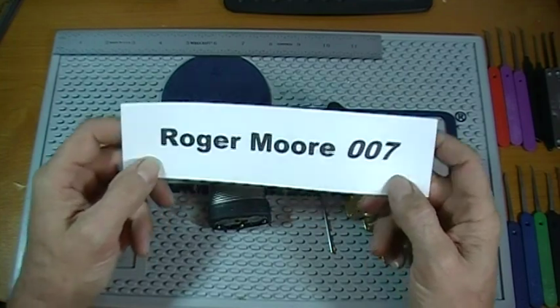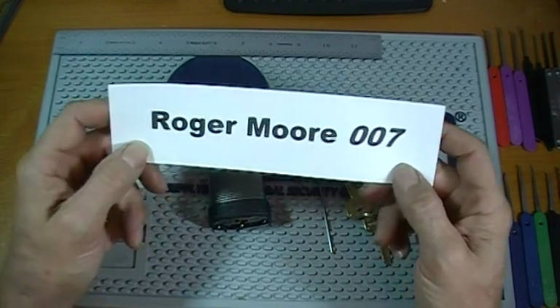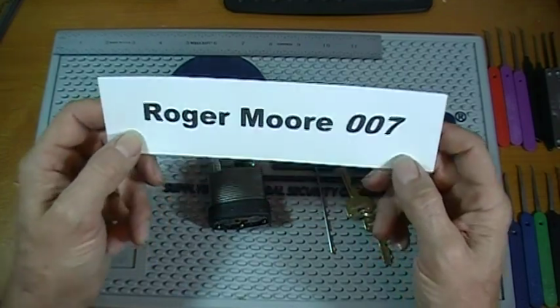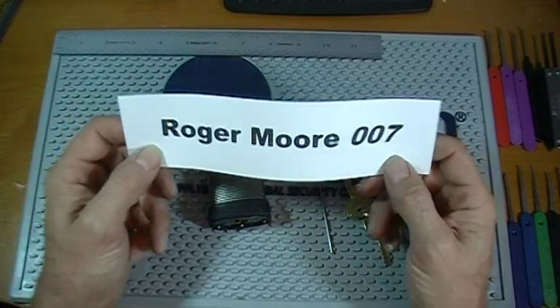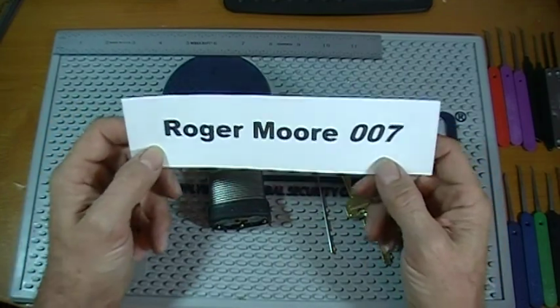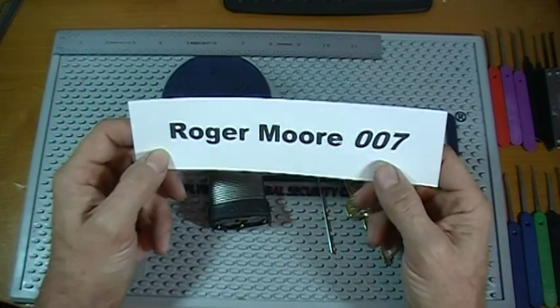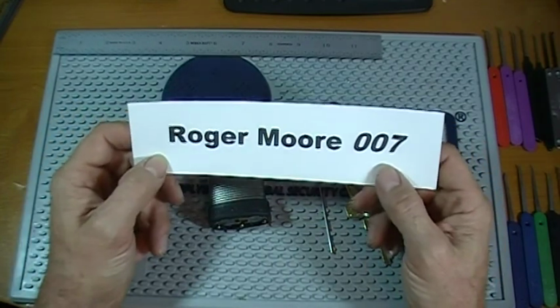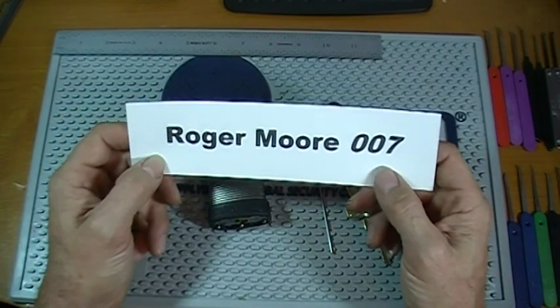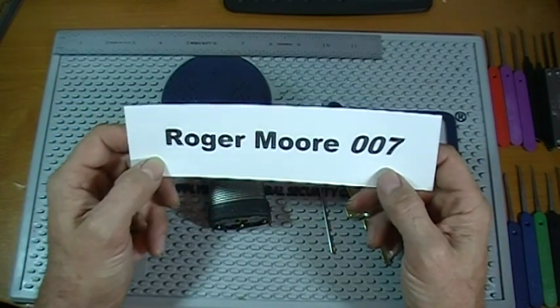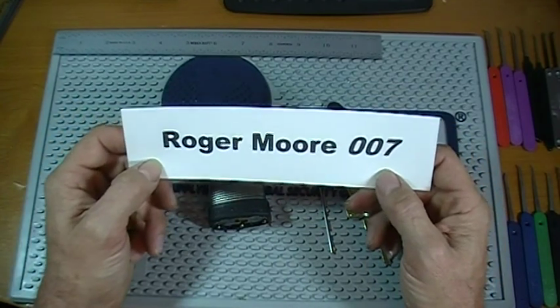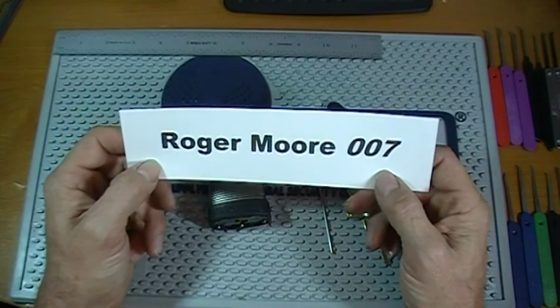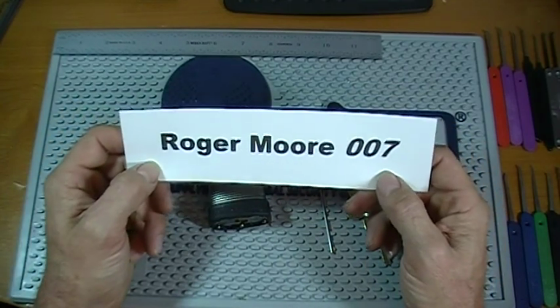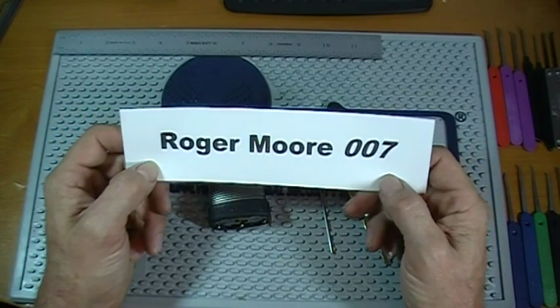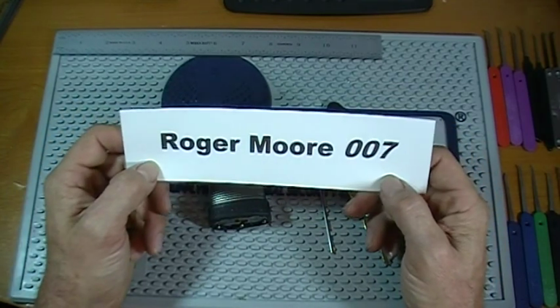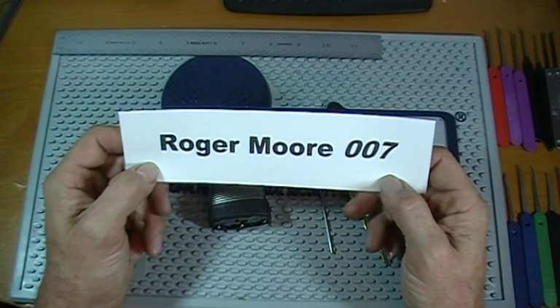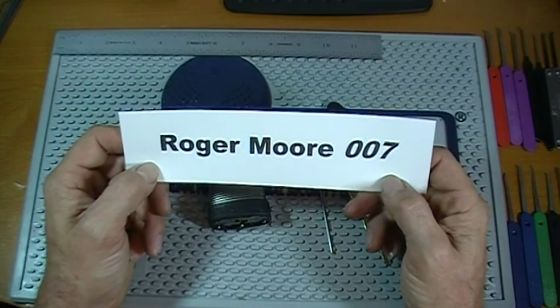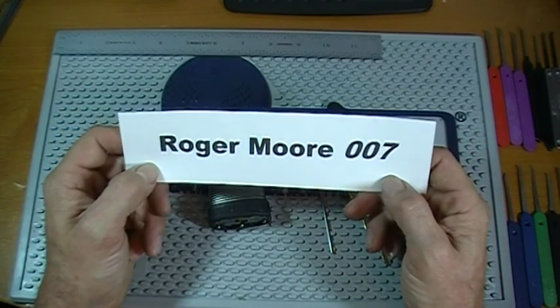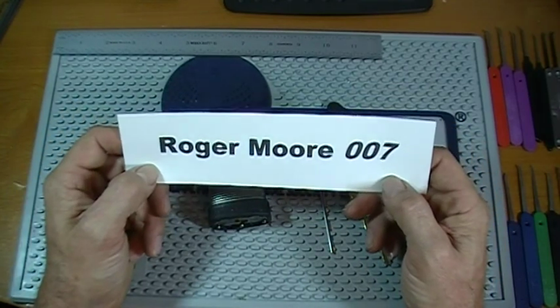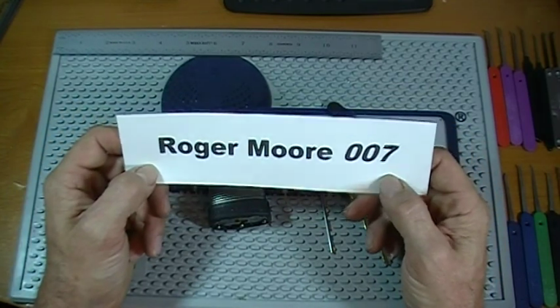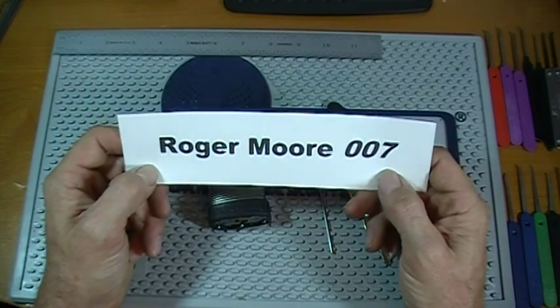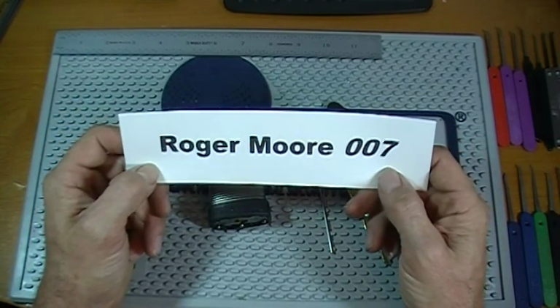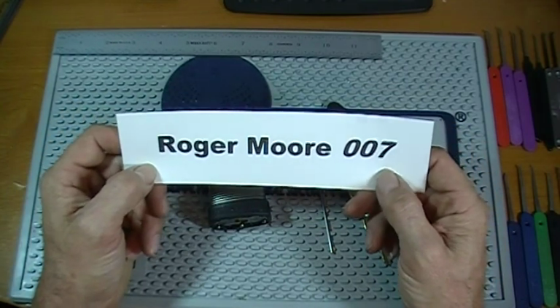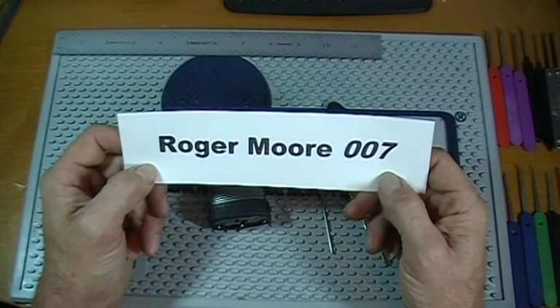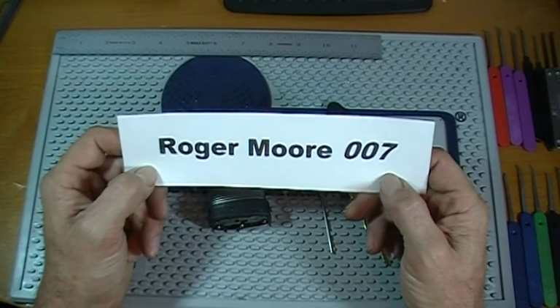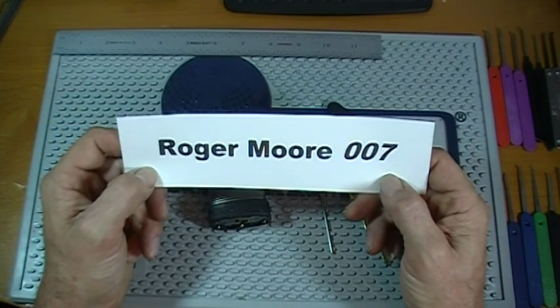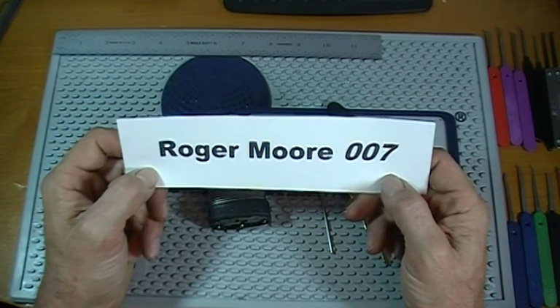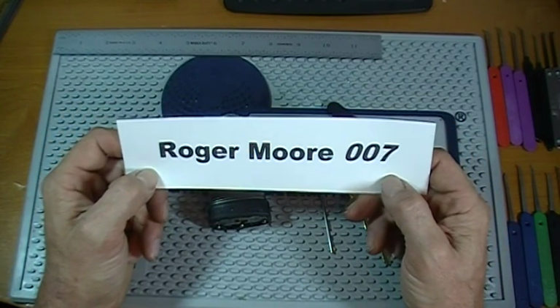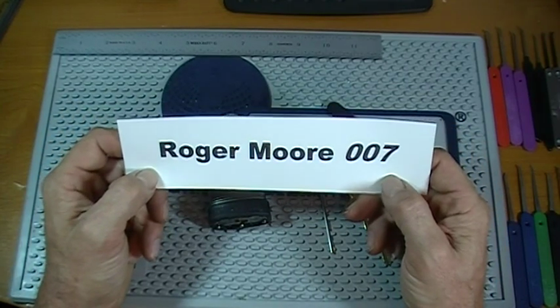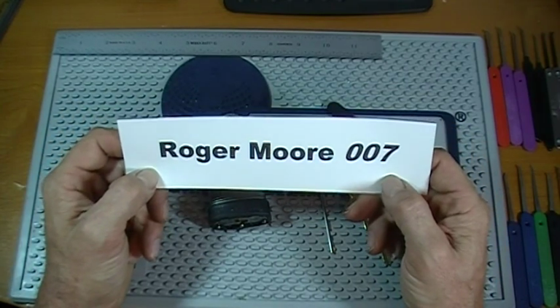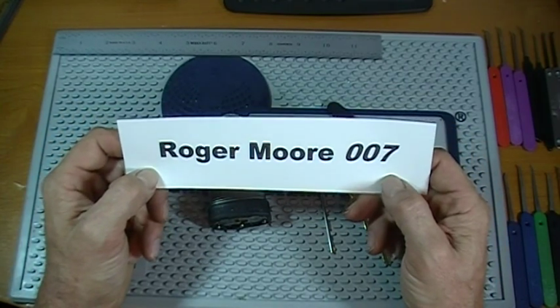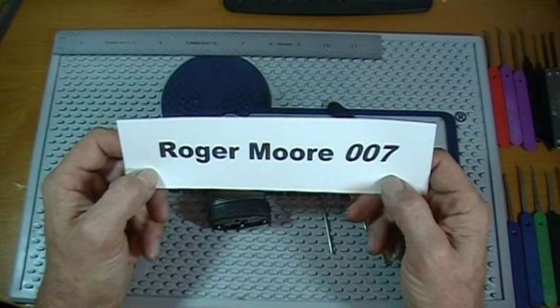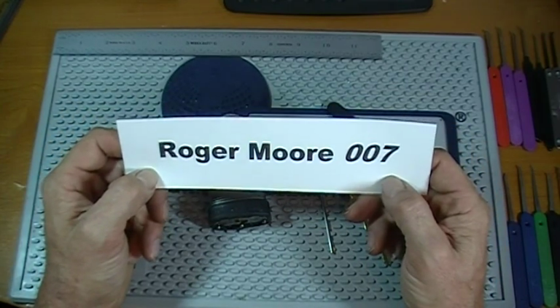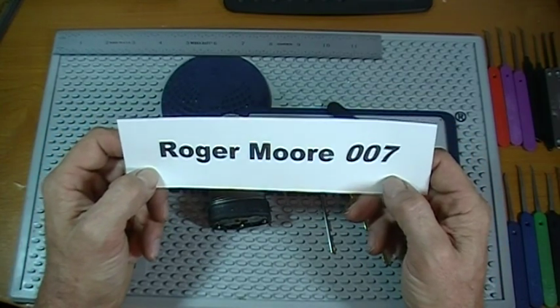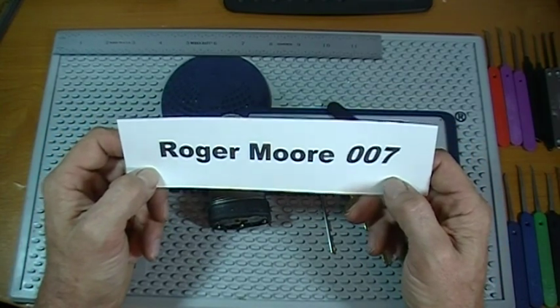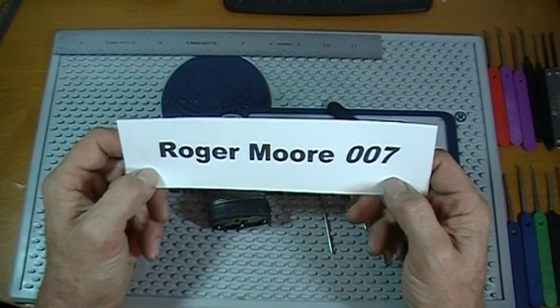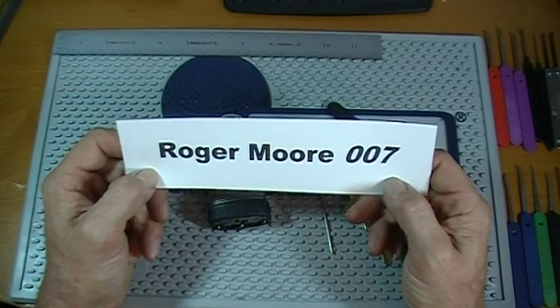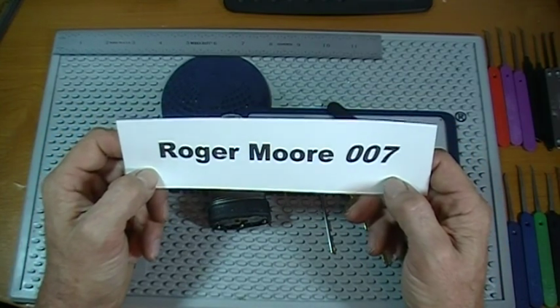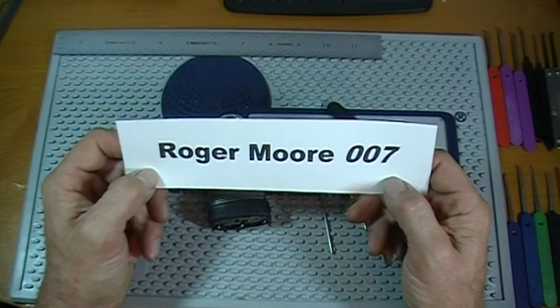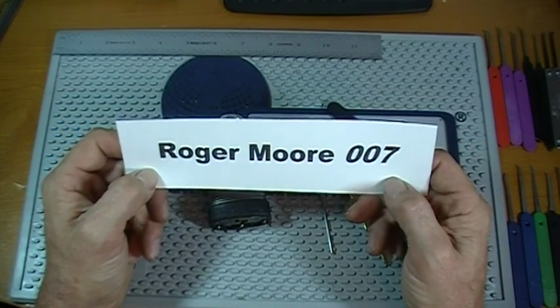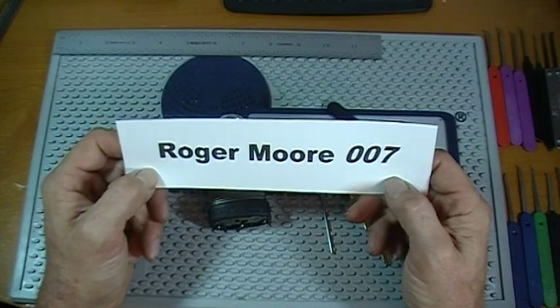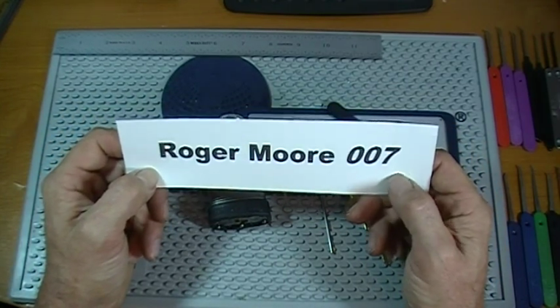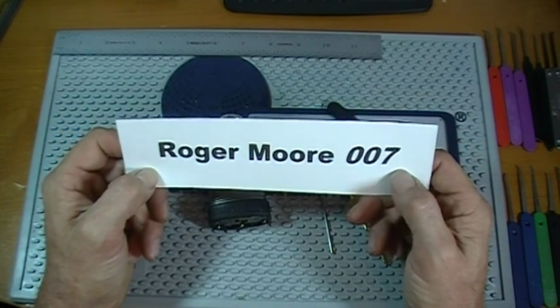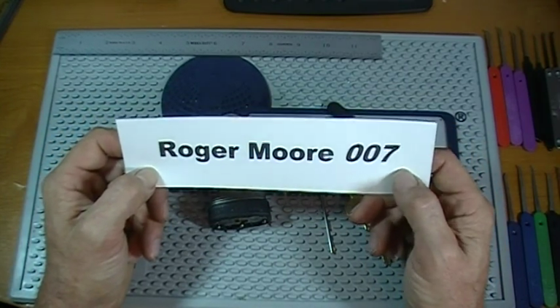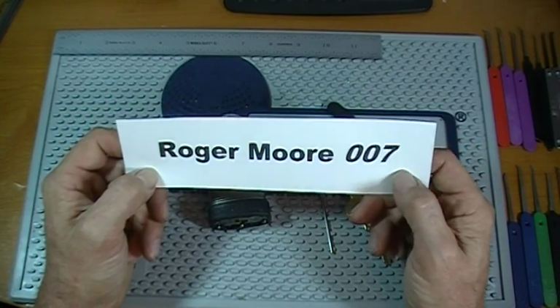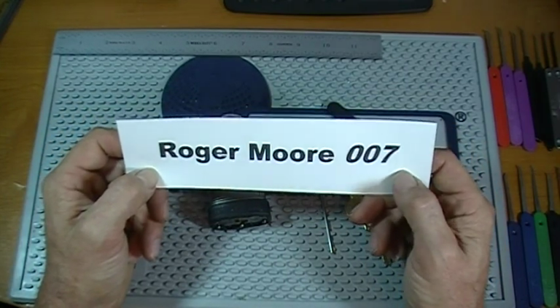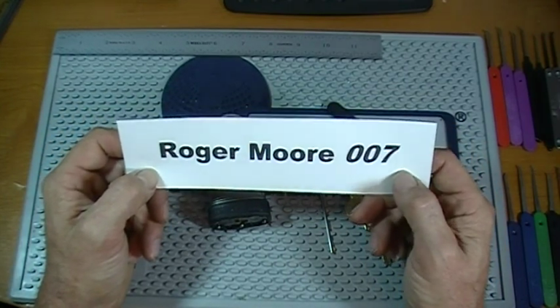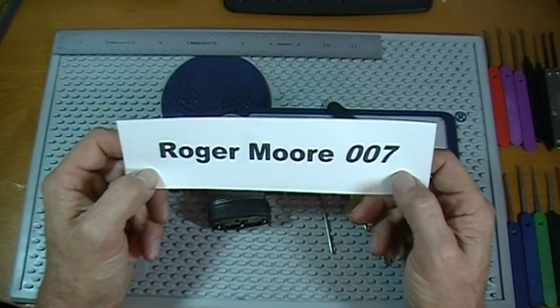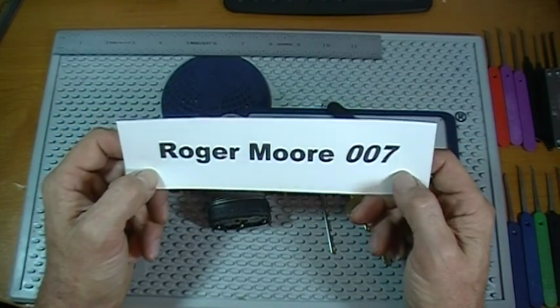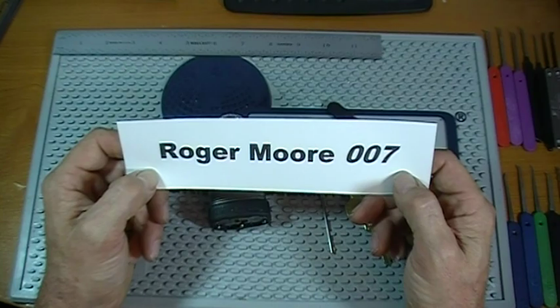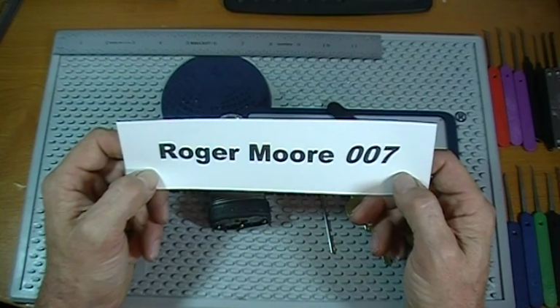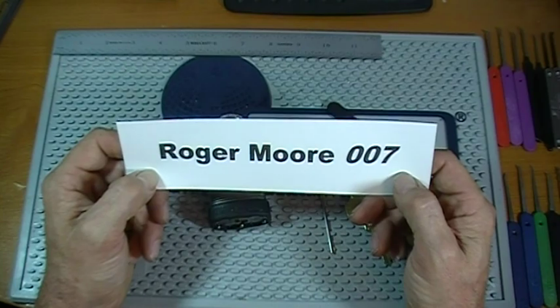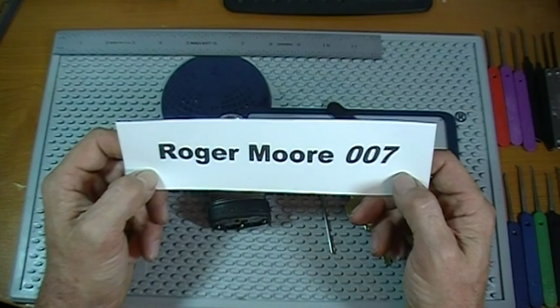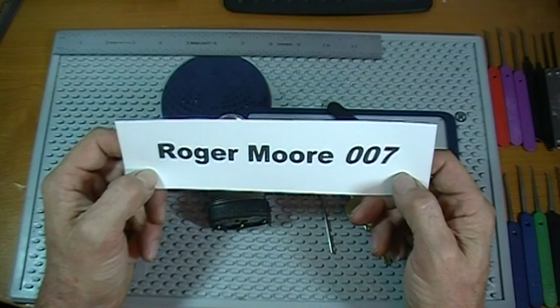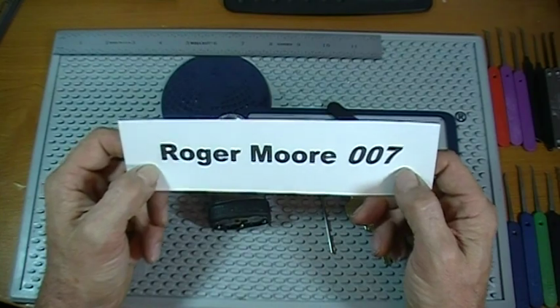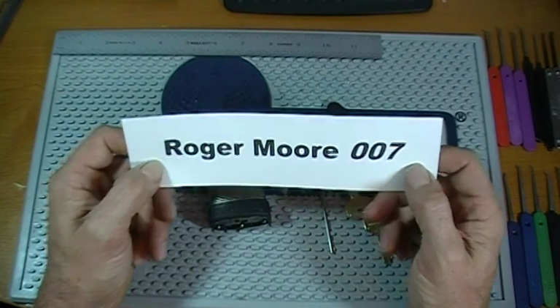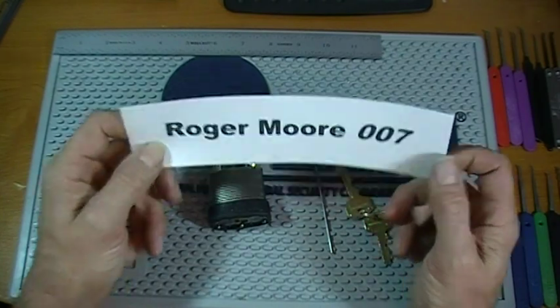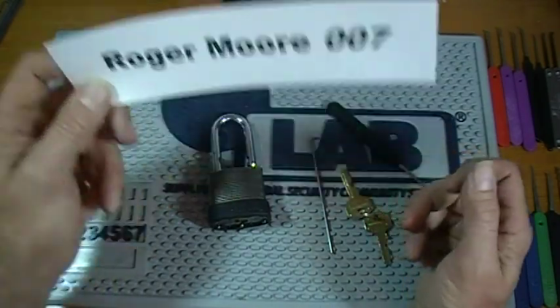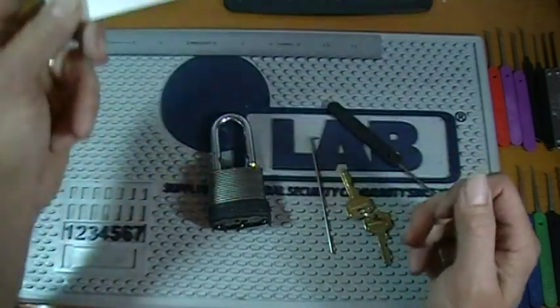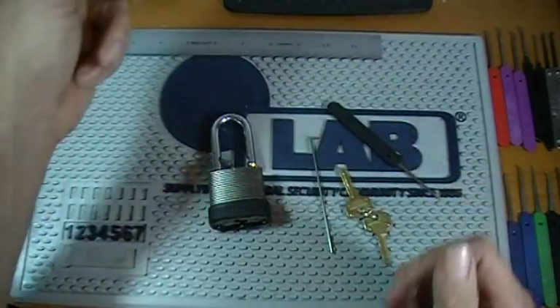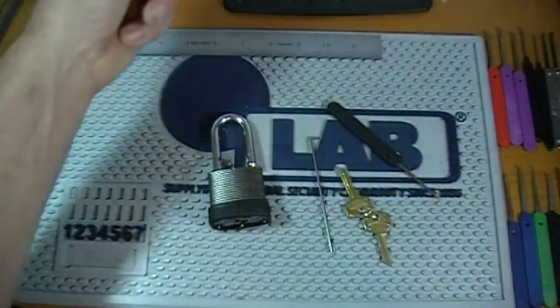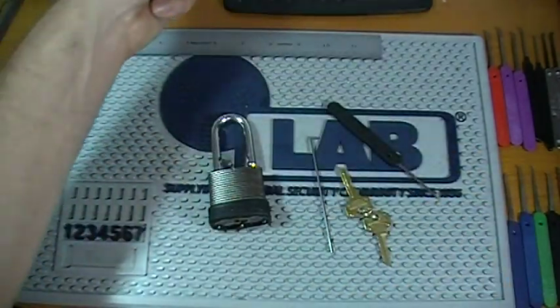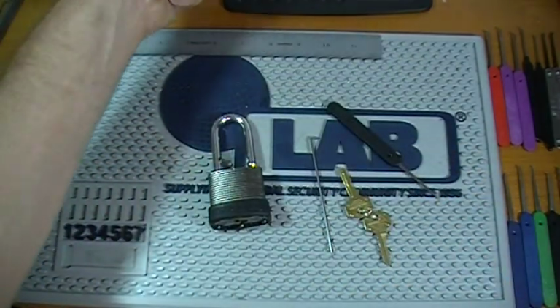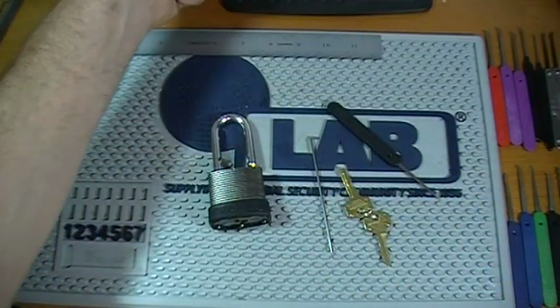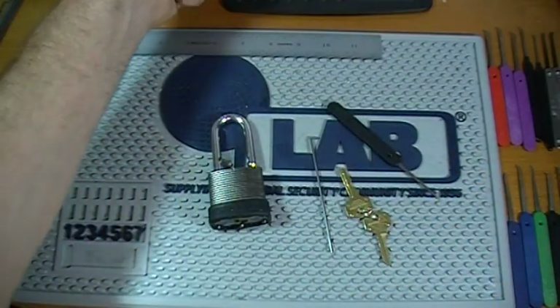Thanks a lot Roger Moore for the lock — you're awesome dude. Appreciate it, and happy picking you guys.